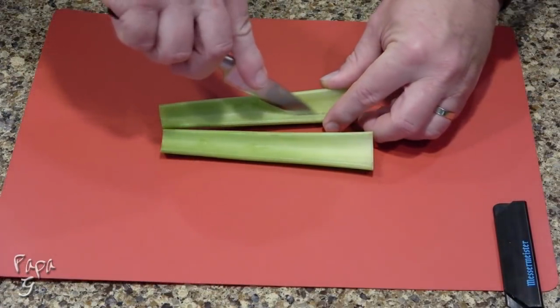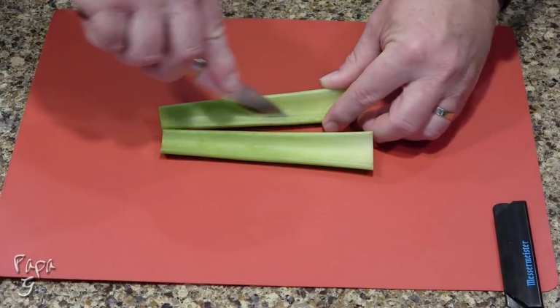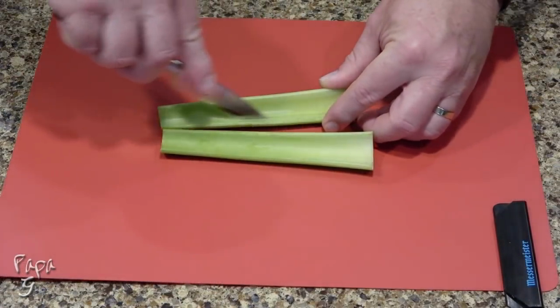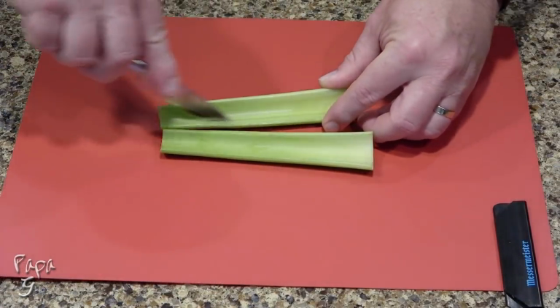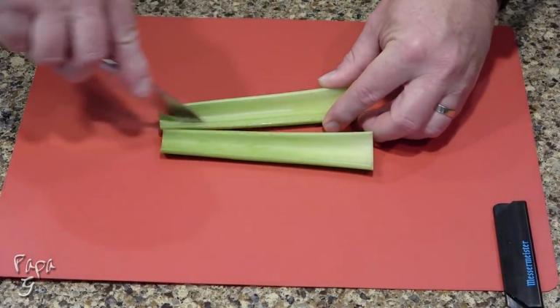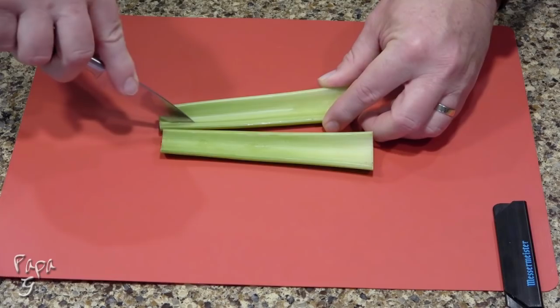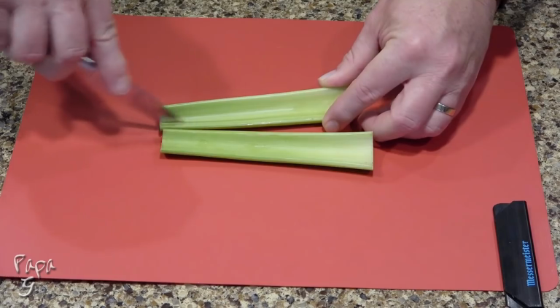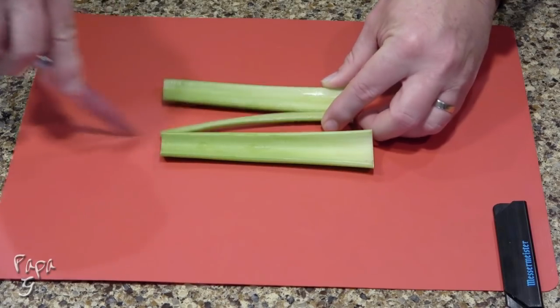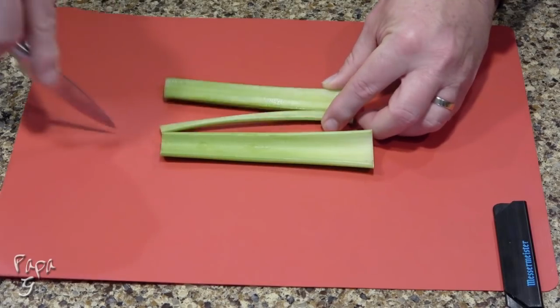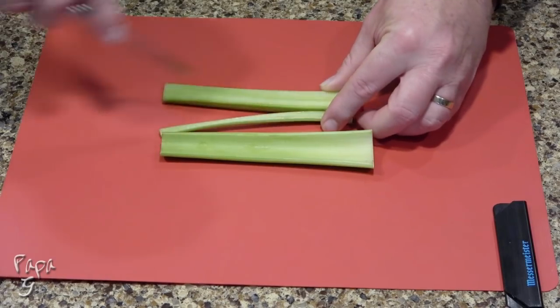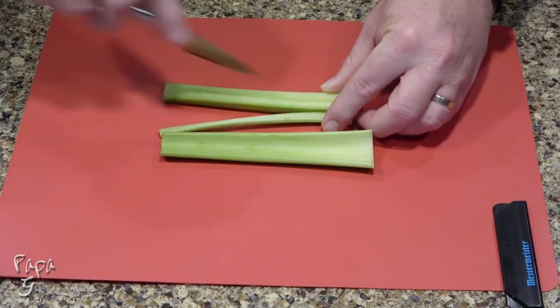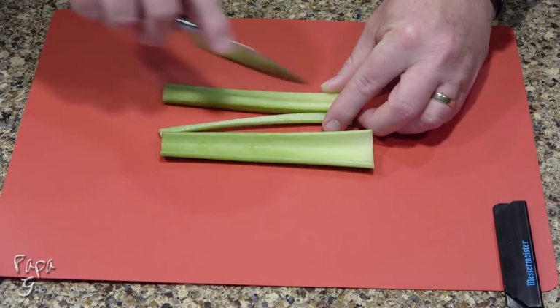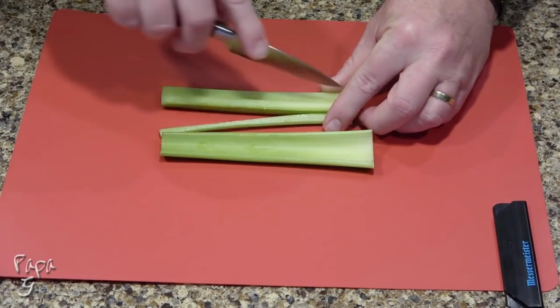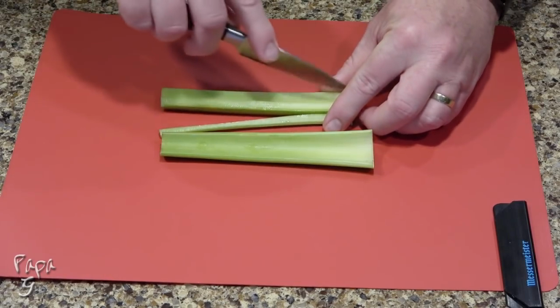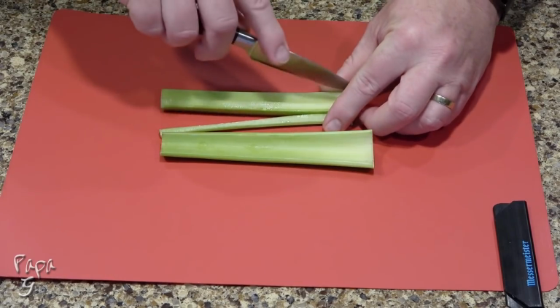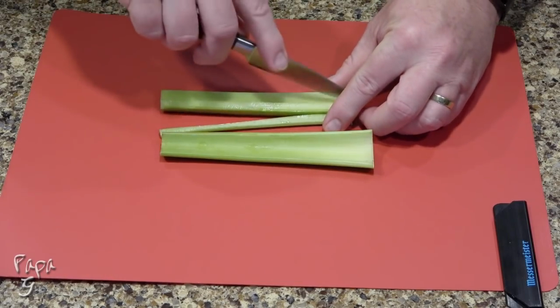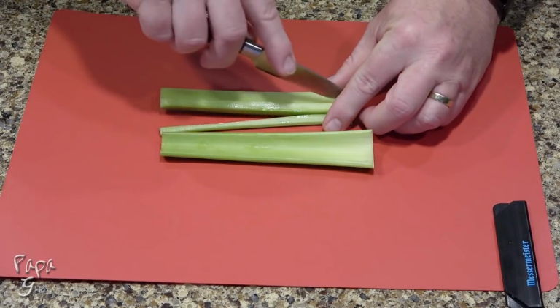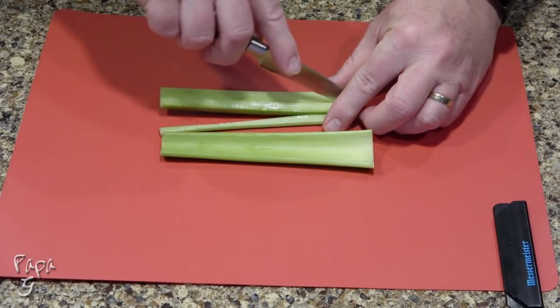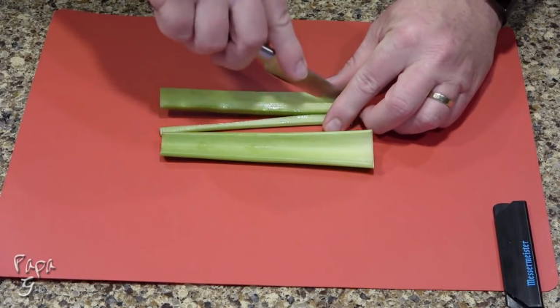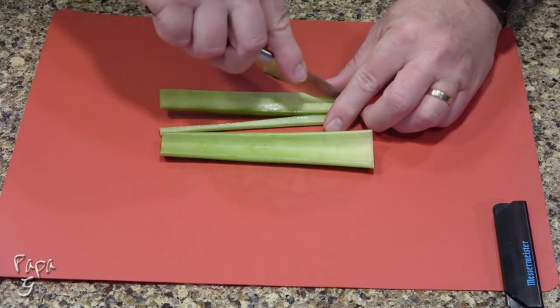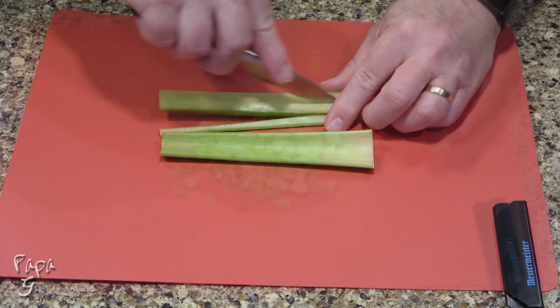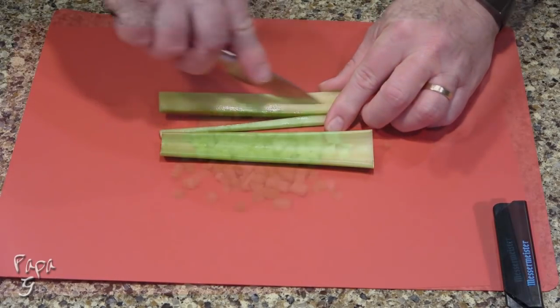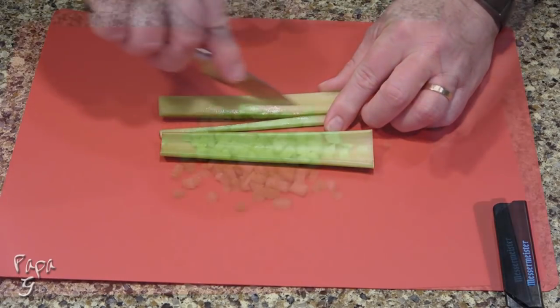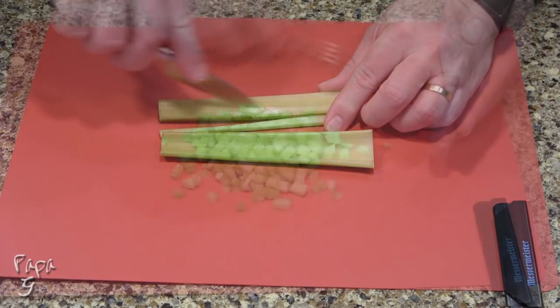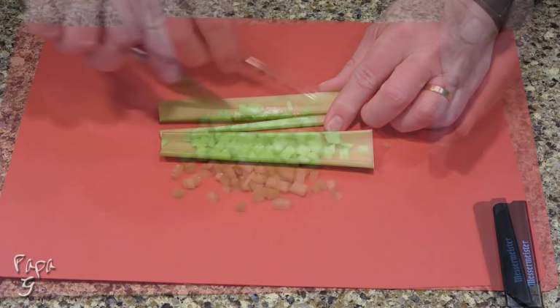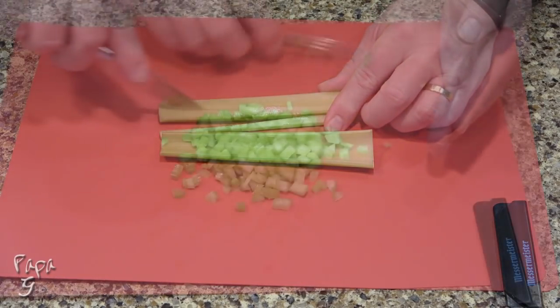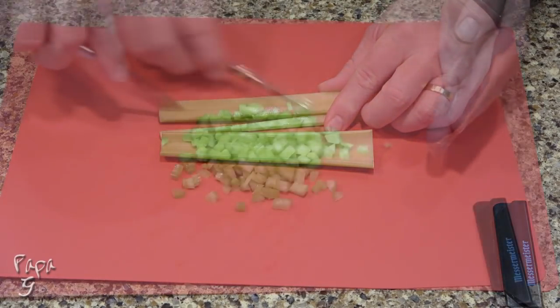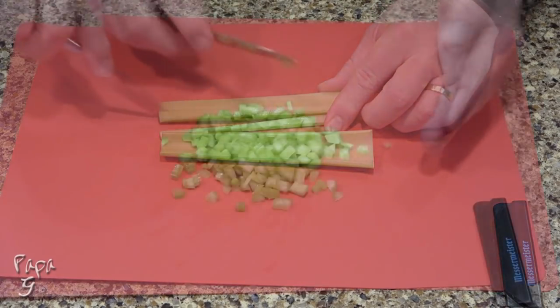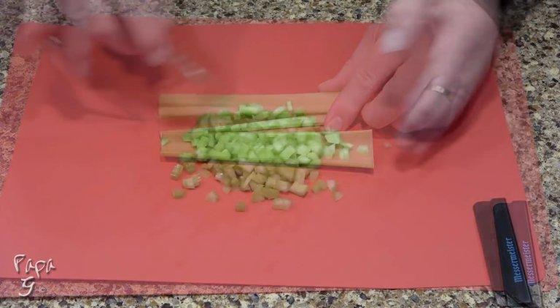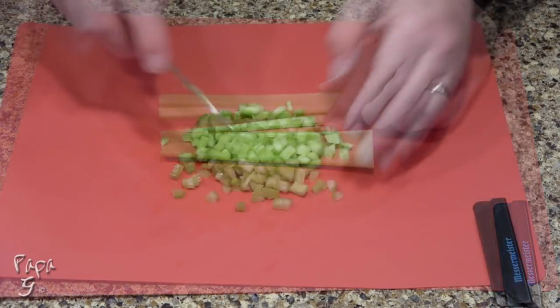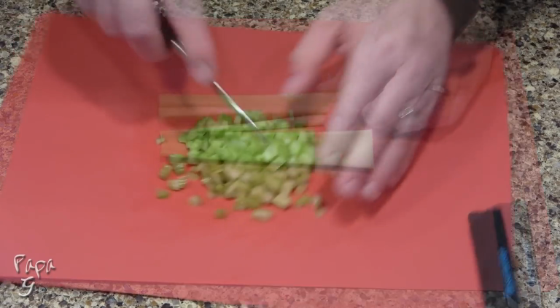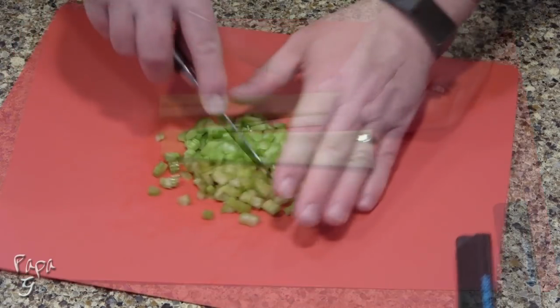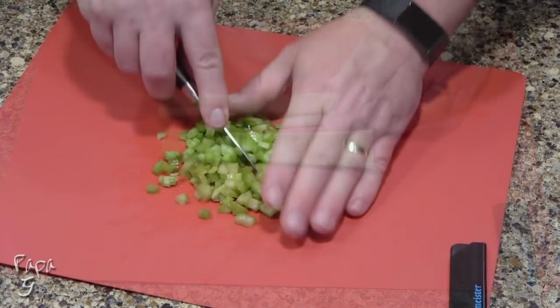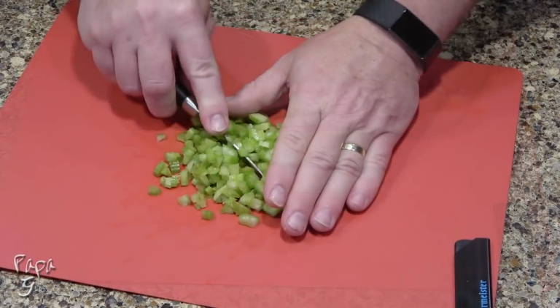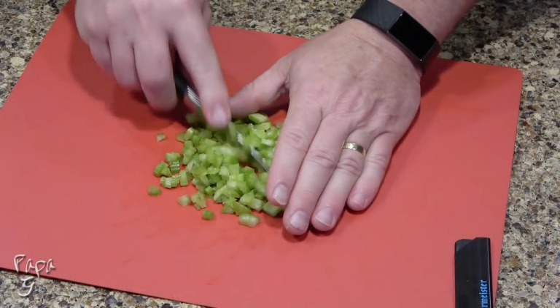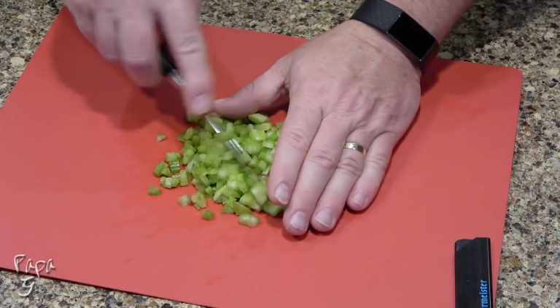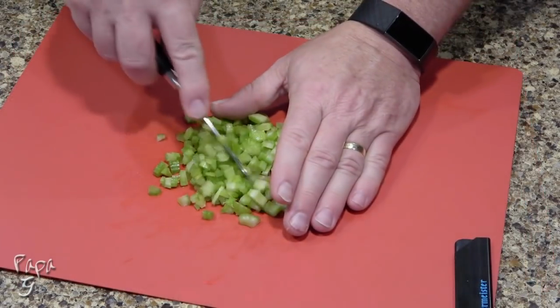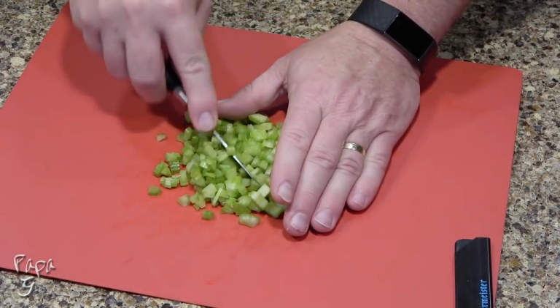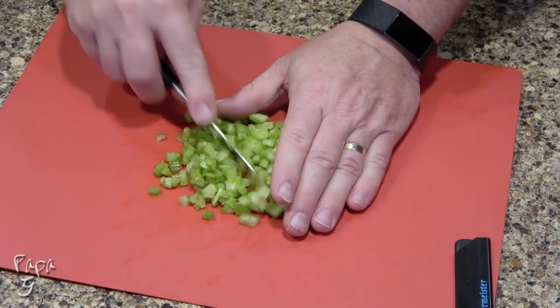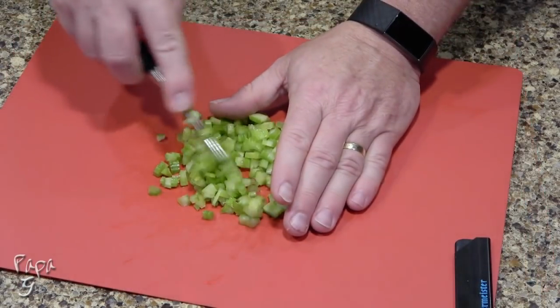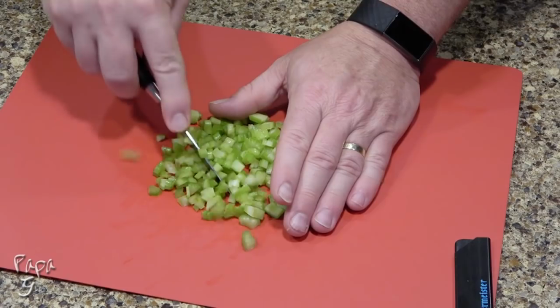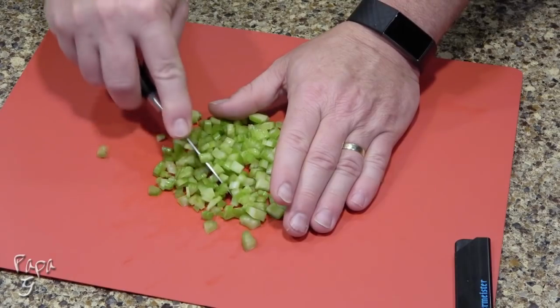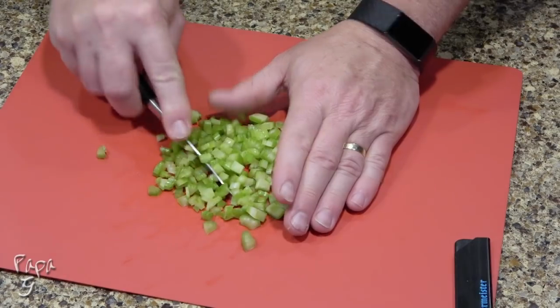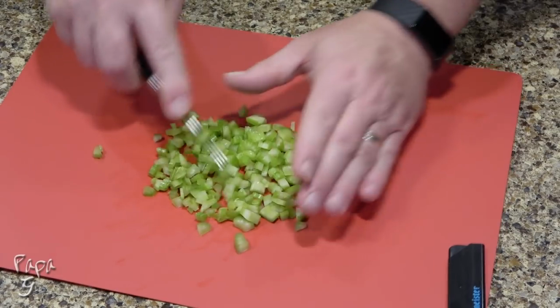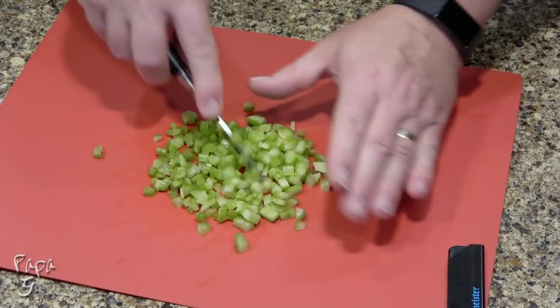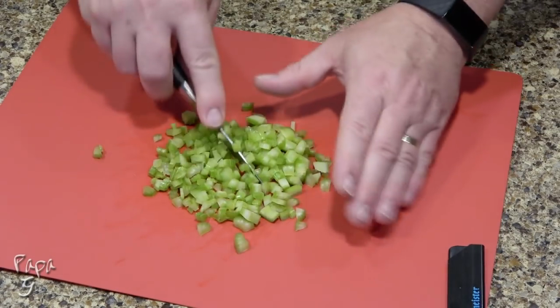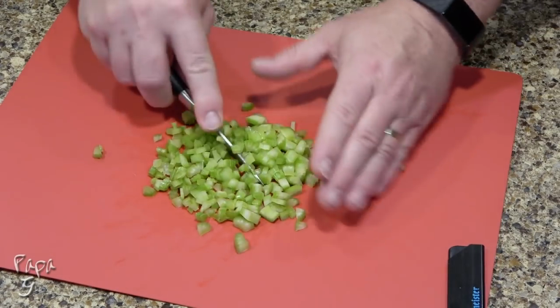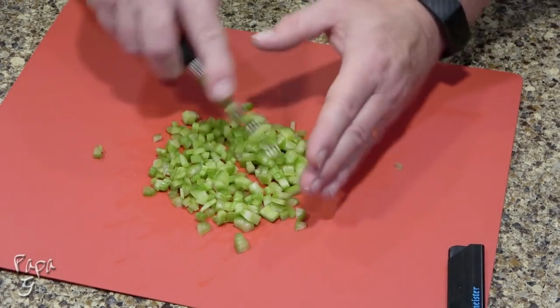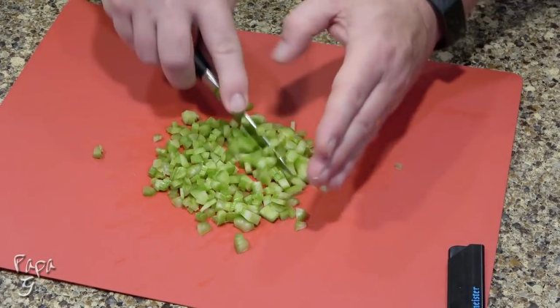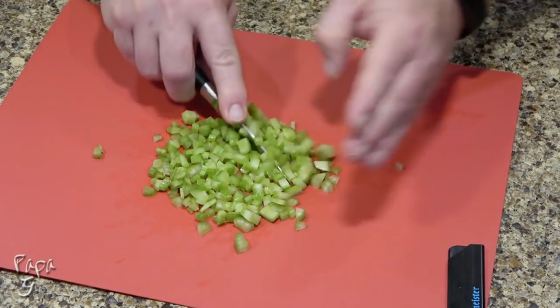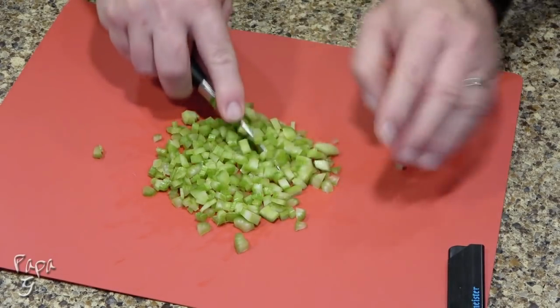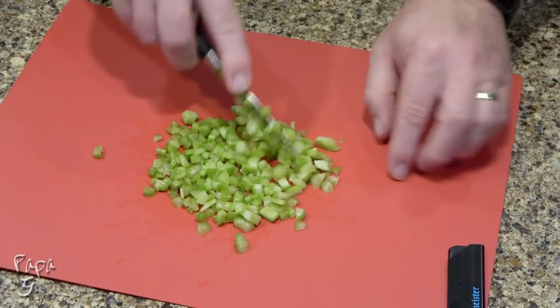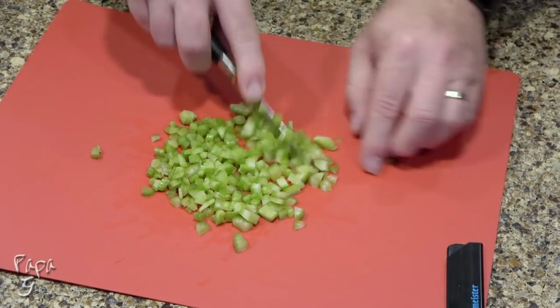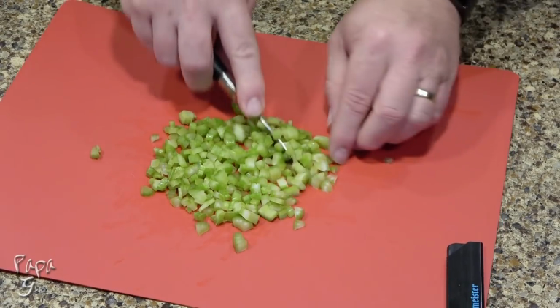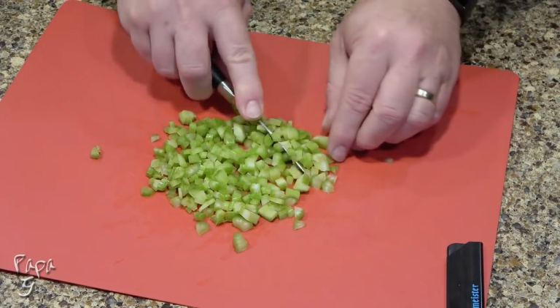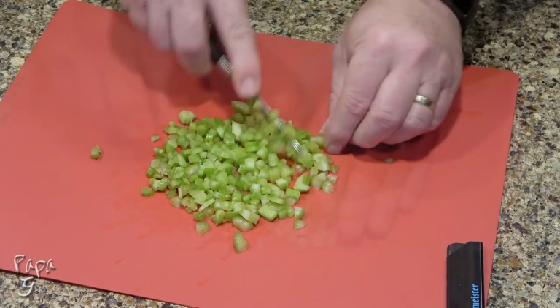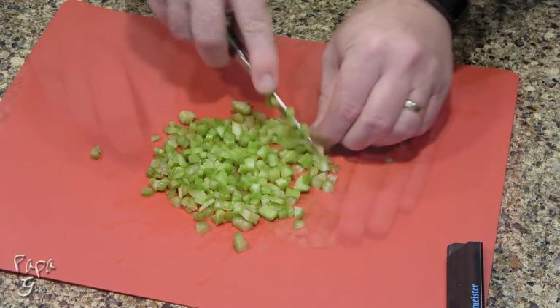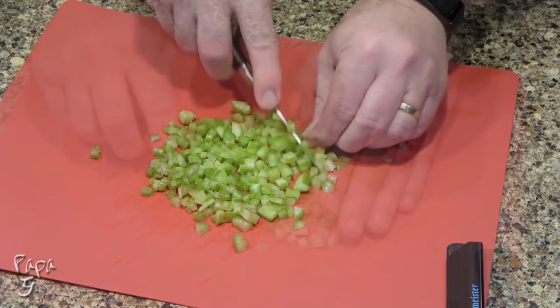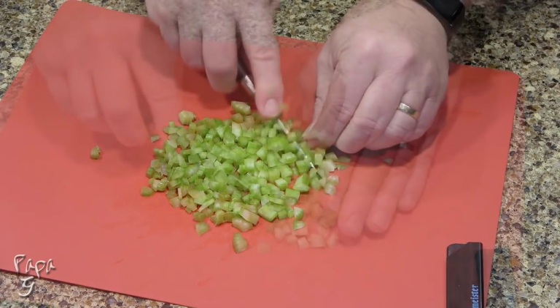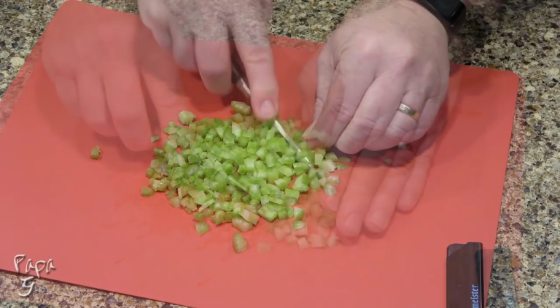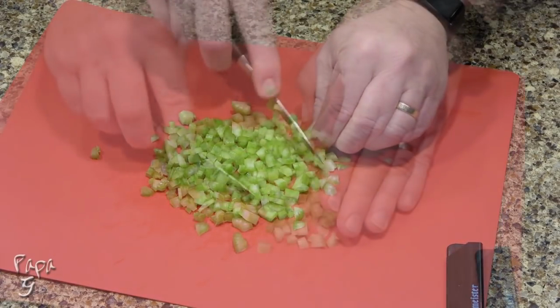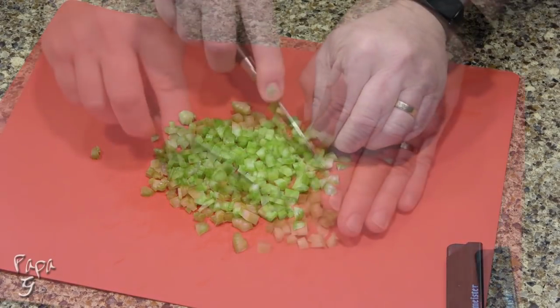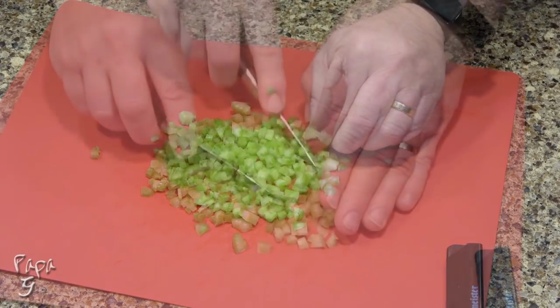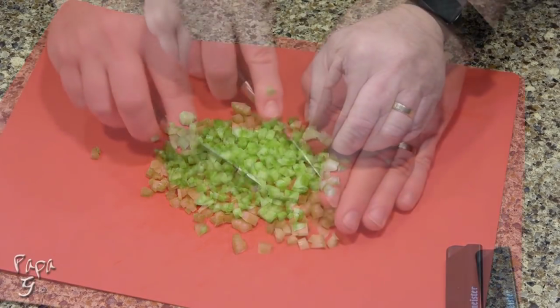Once our chicken is shredded, we'll need two 6 to 7 inch stalks of celery. You want to be sure that it's finely chopped.